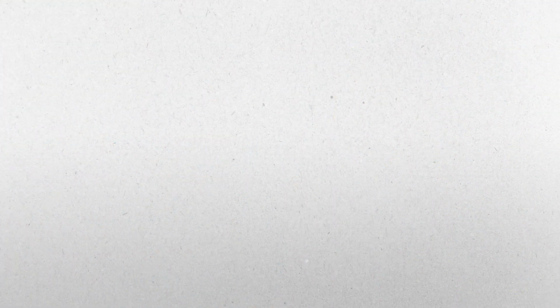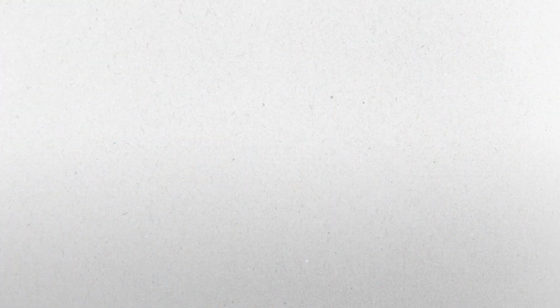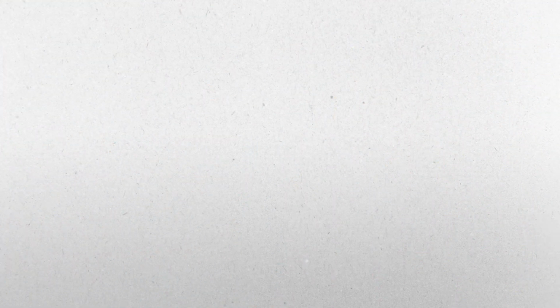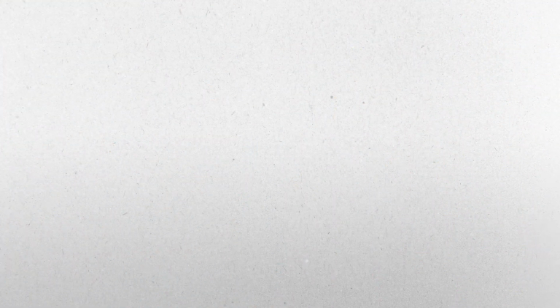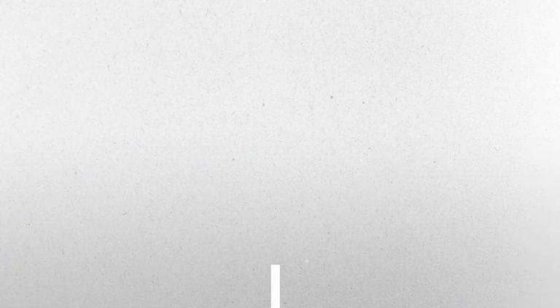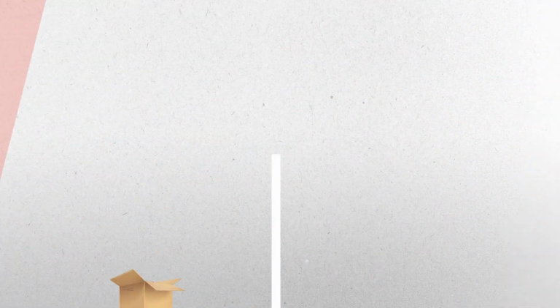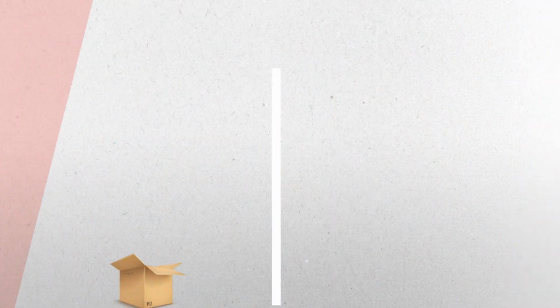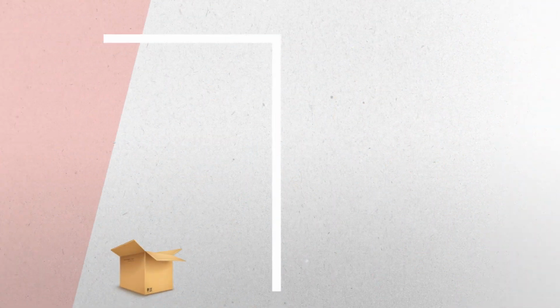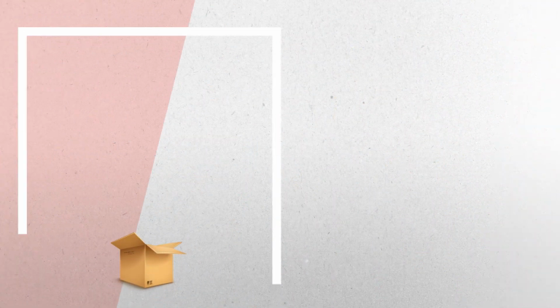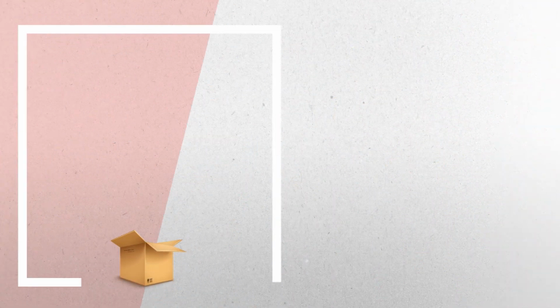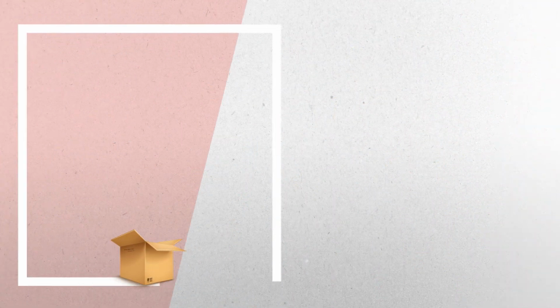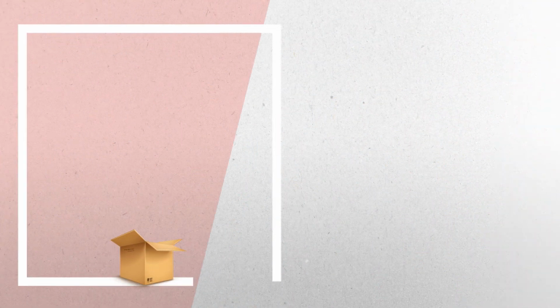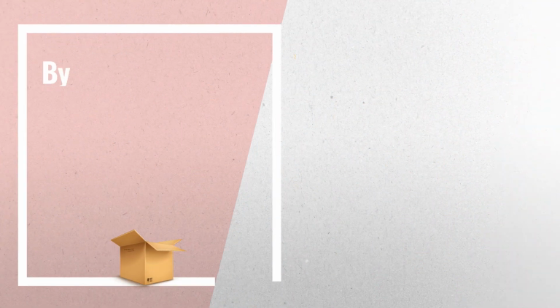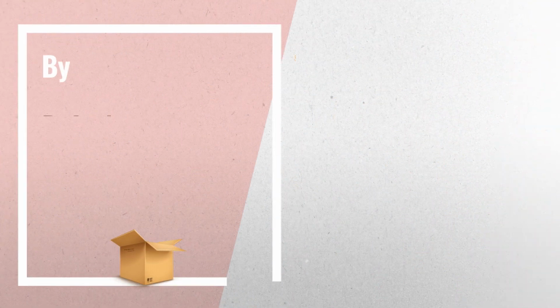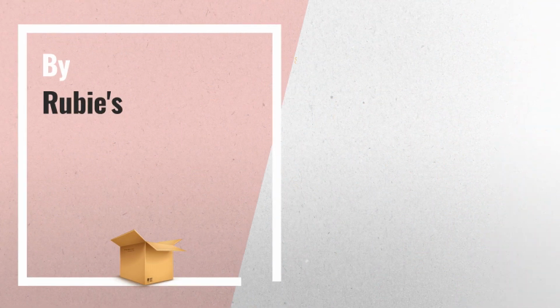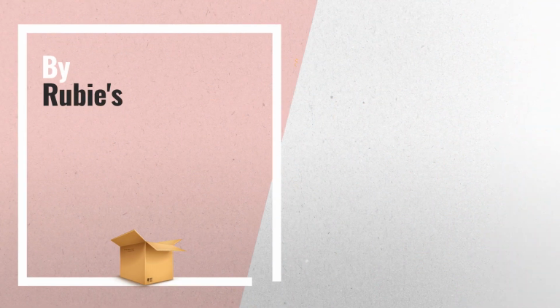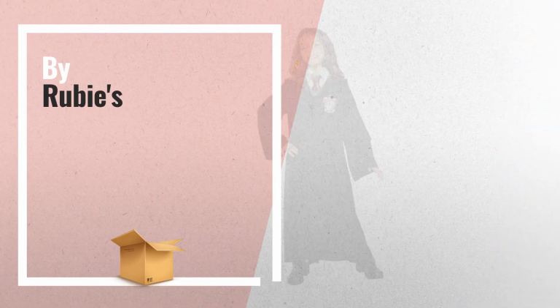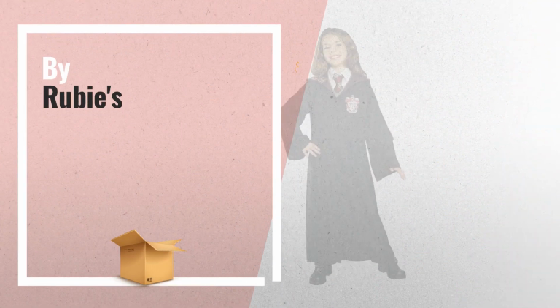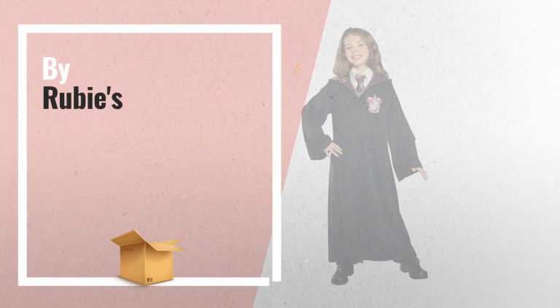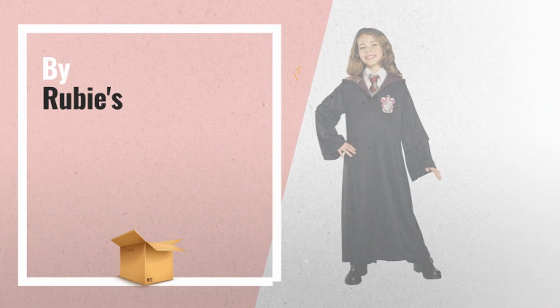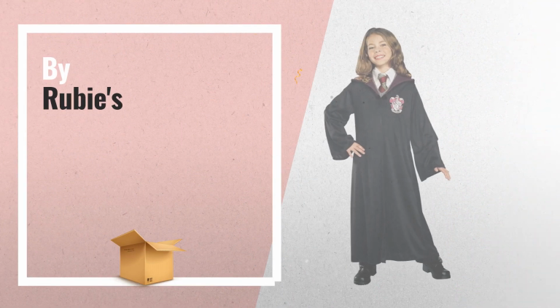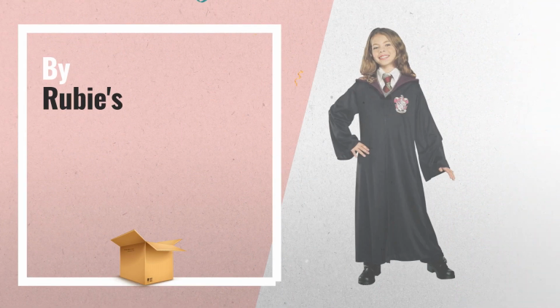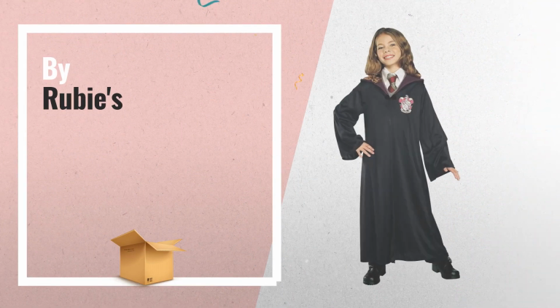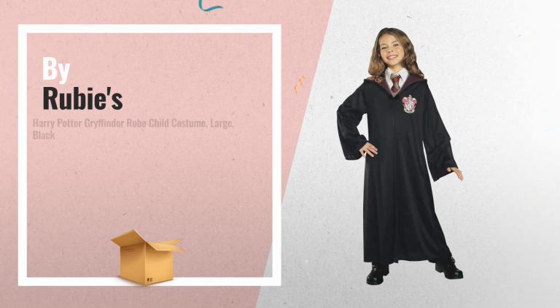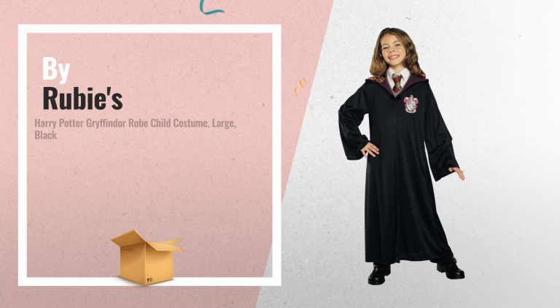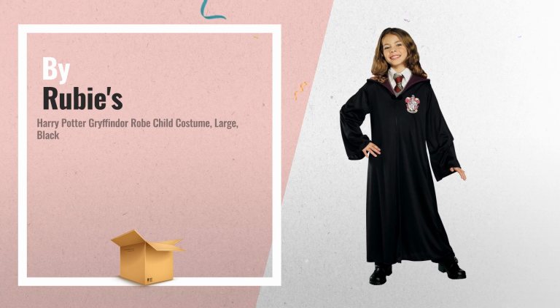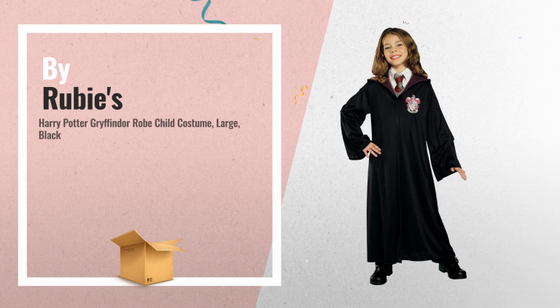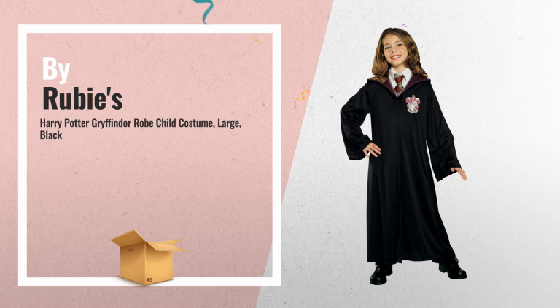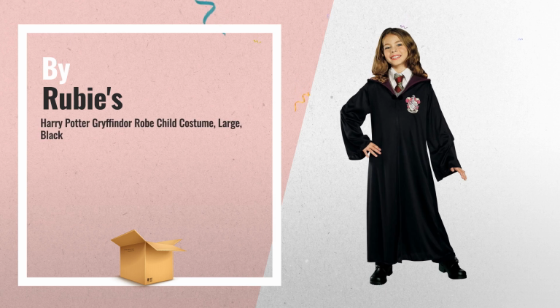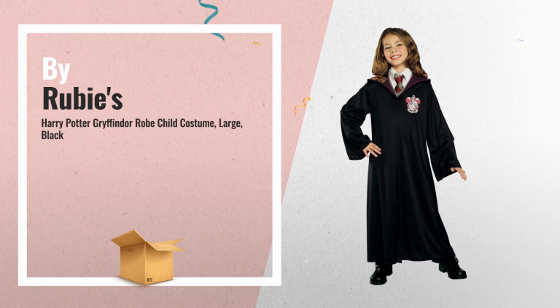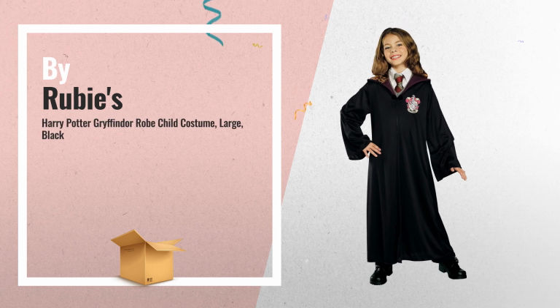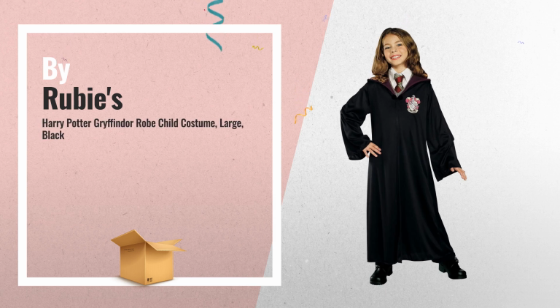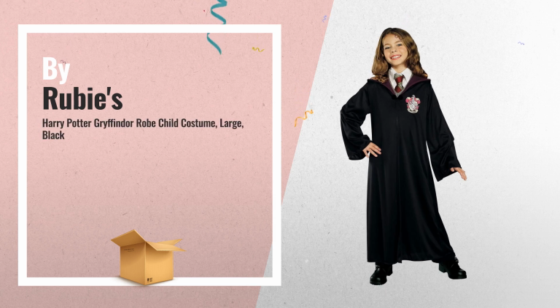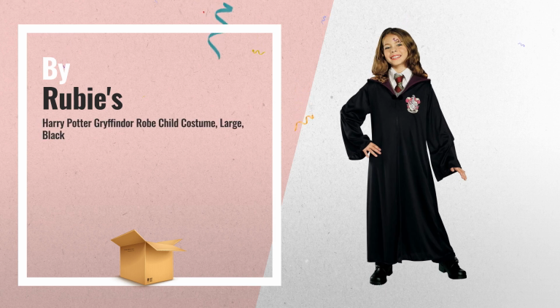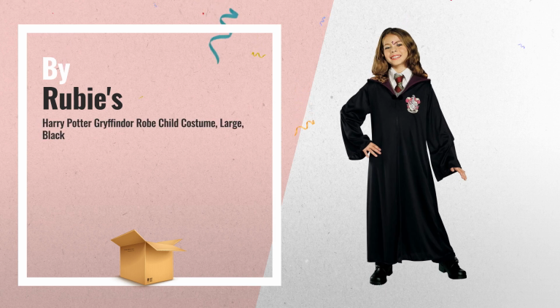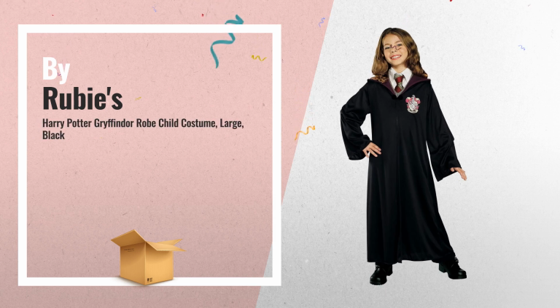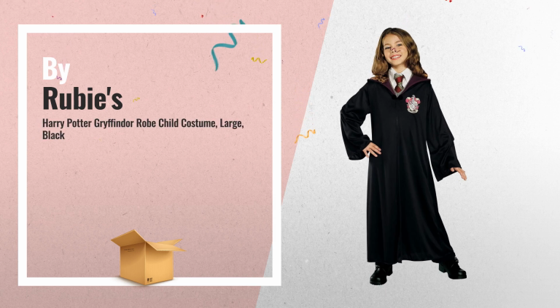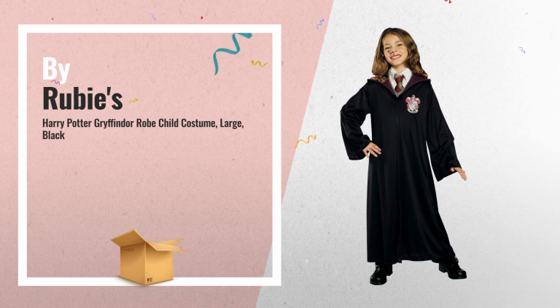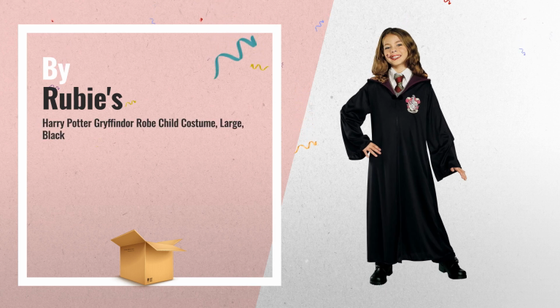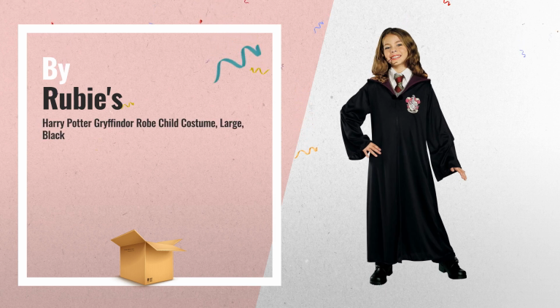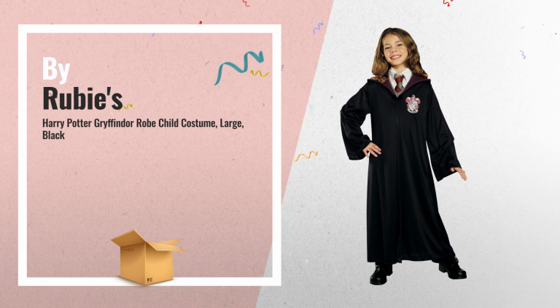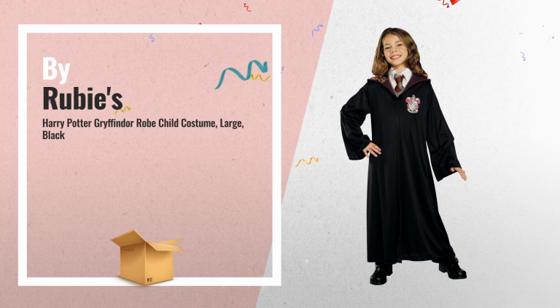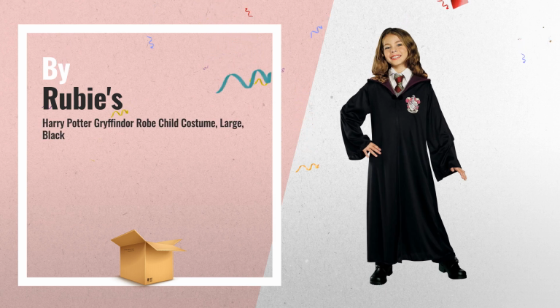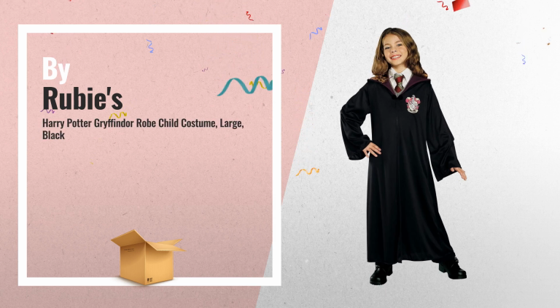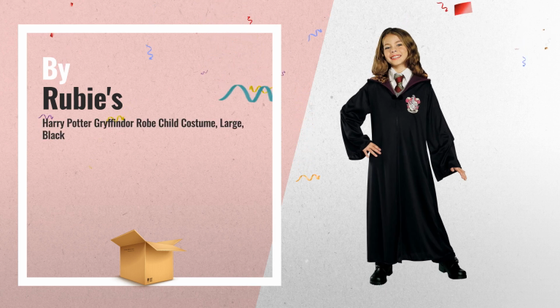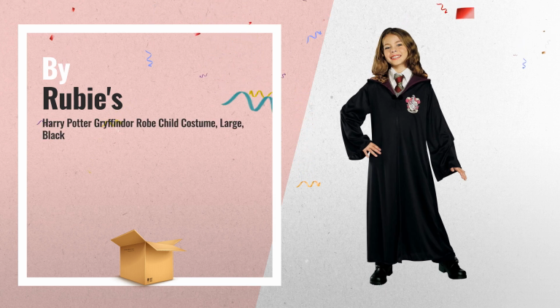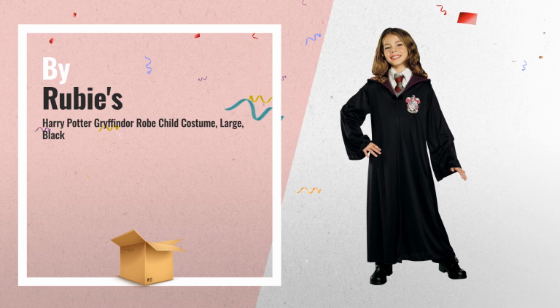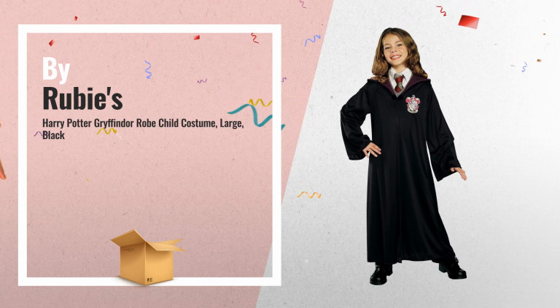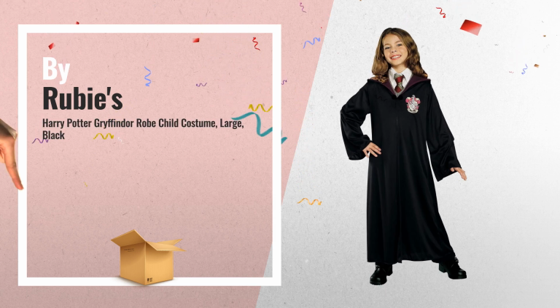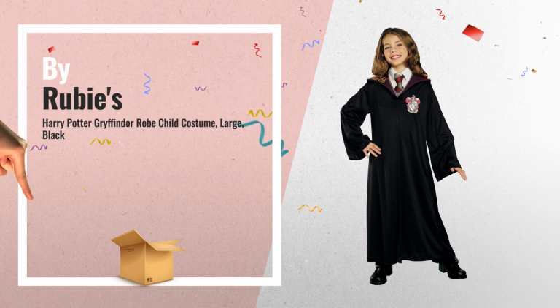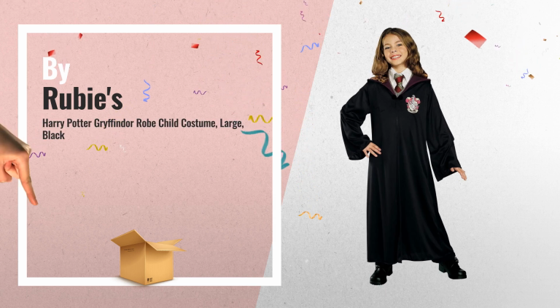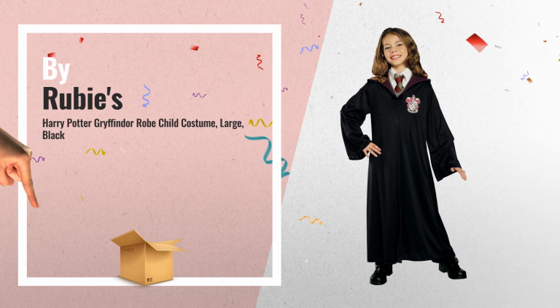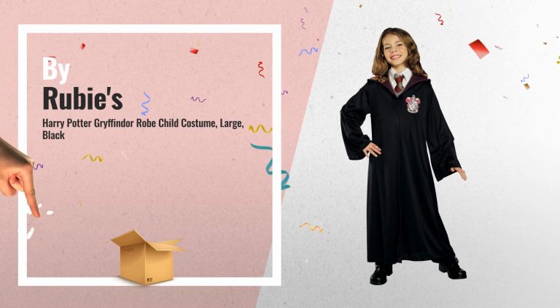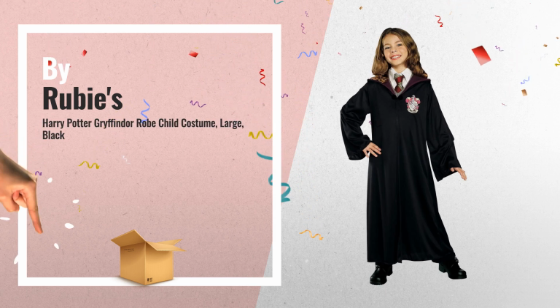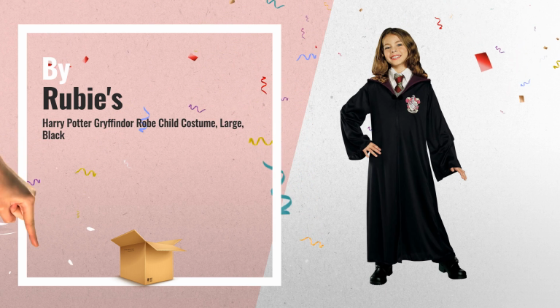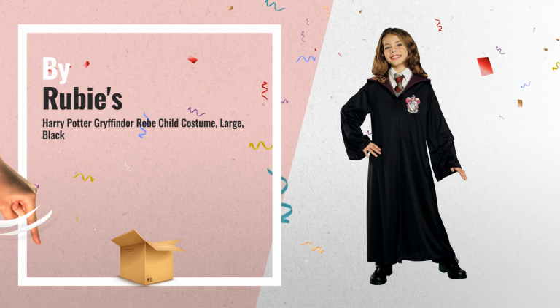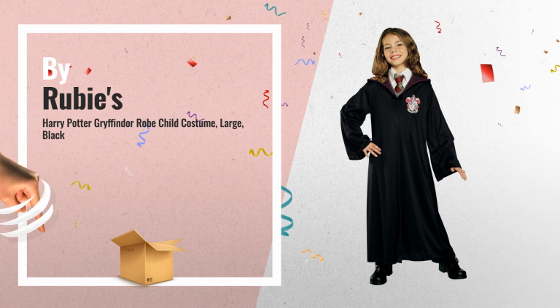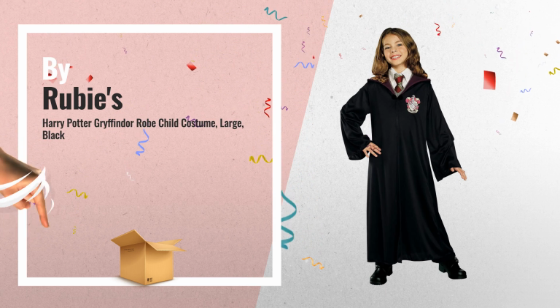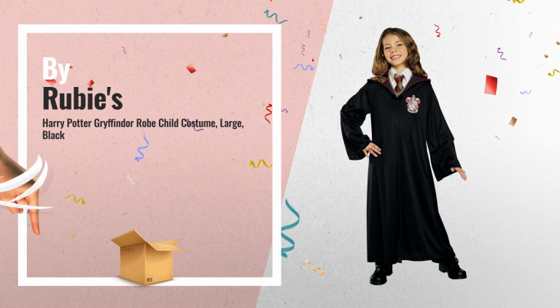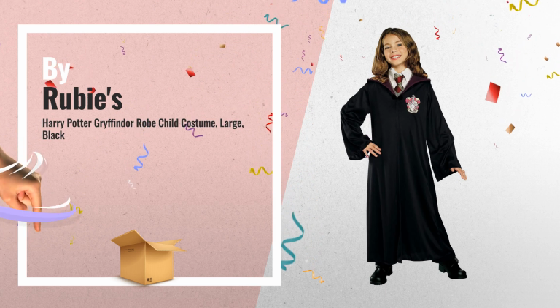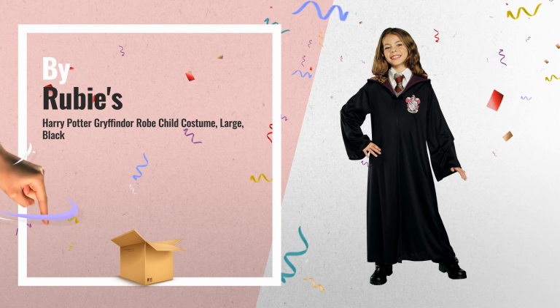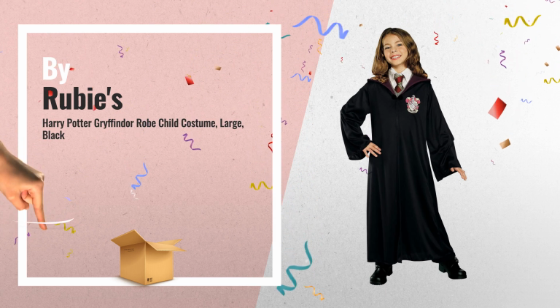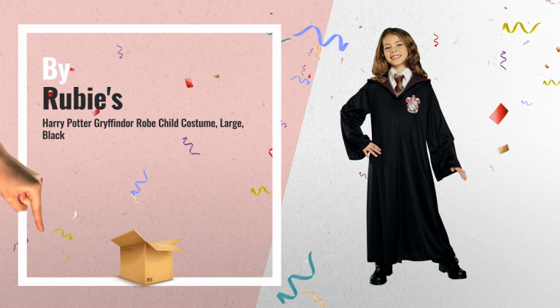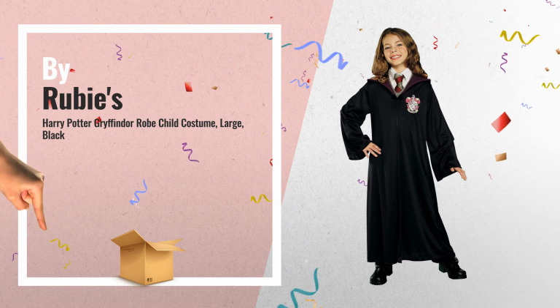Number 9: Rubie's official Harry Potter Gryffindor classic robe child's costume, by Rubies.